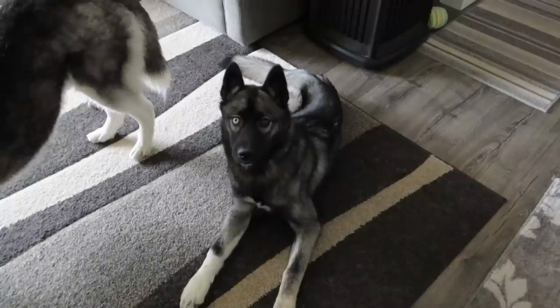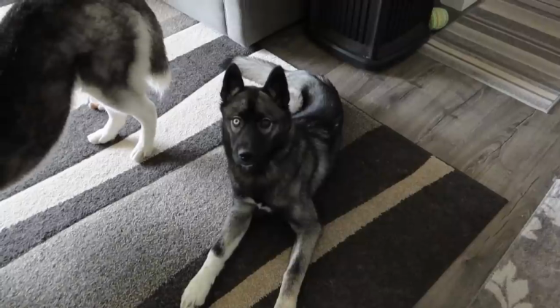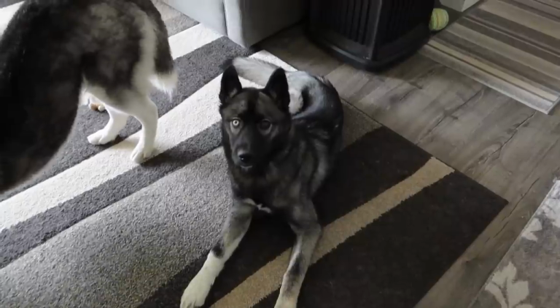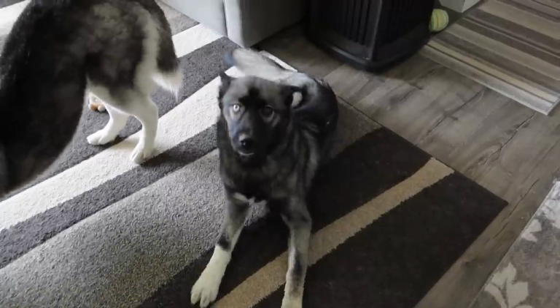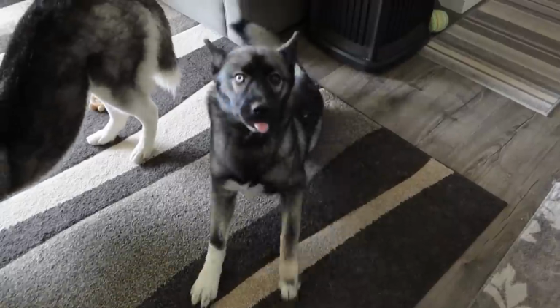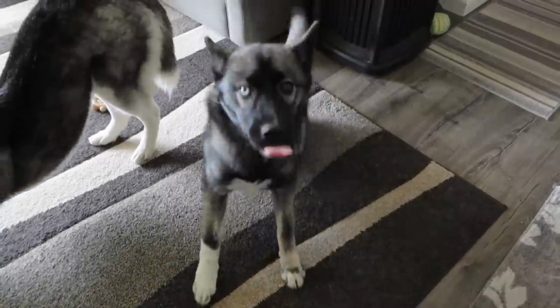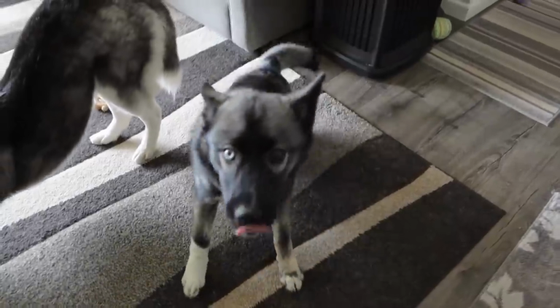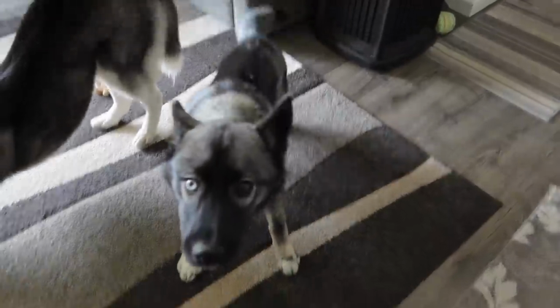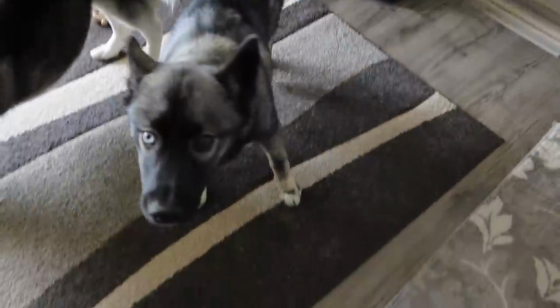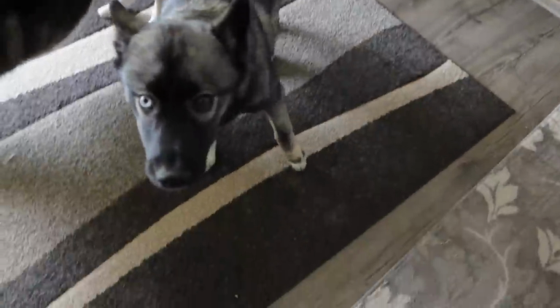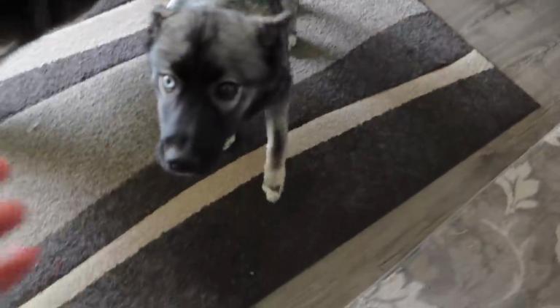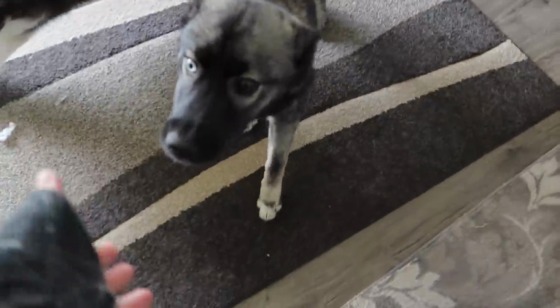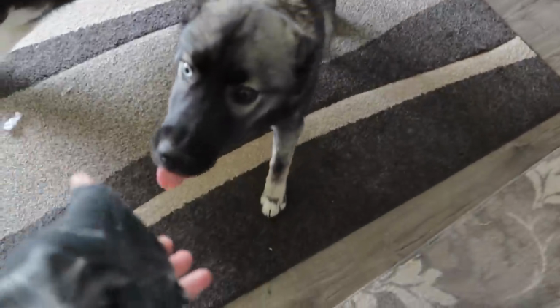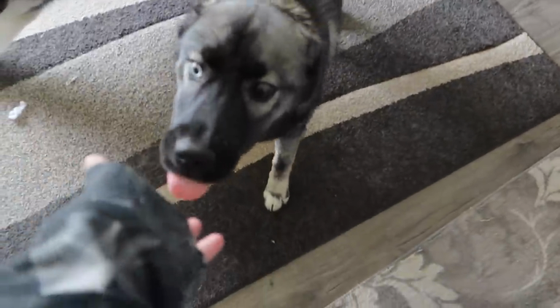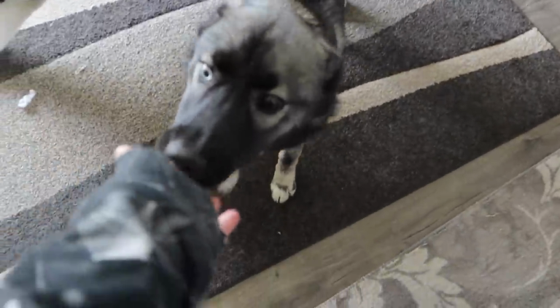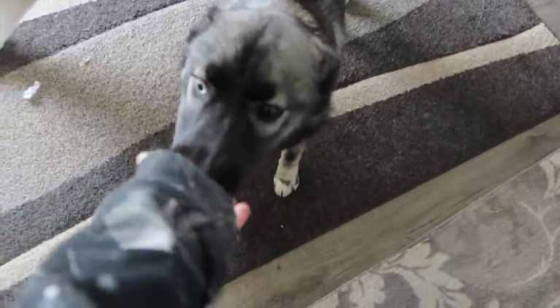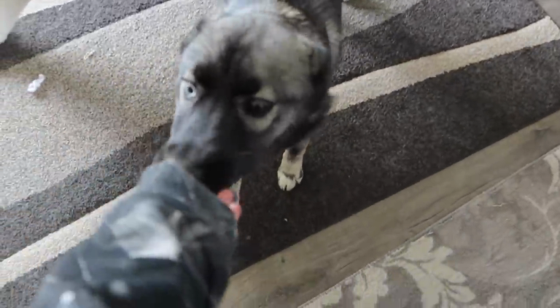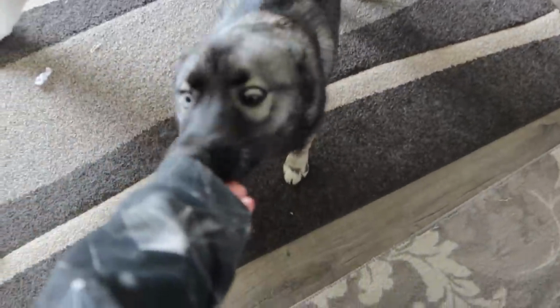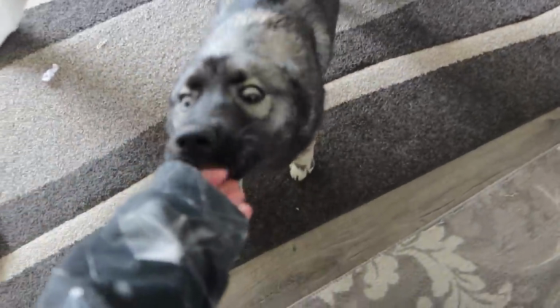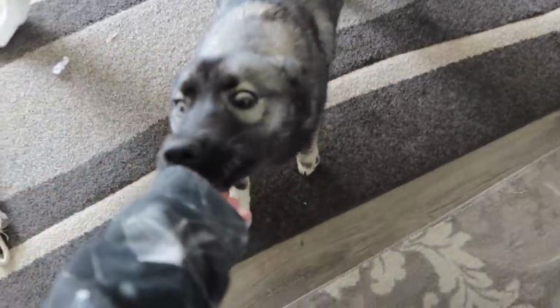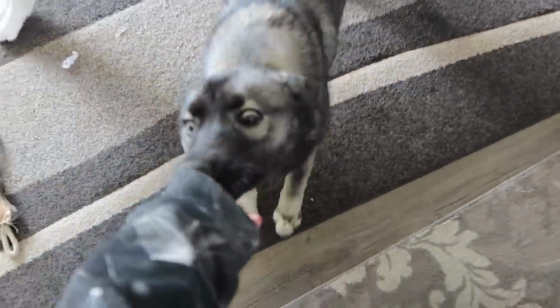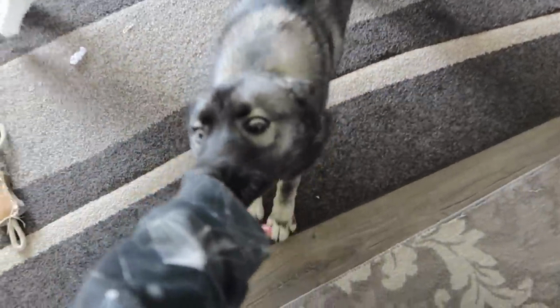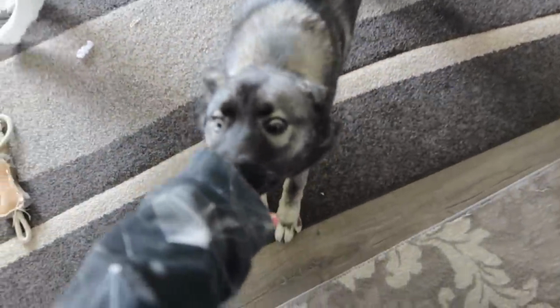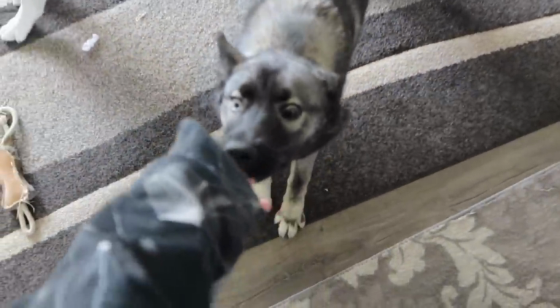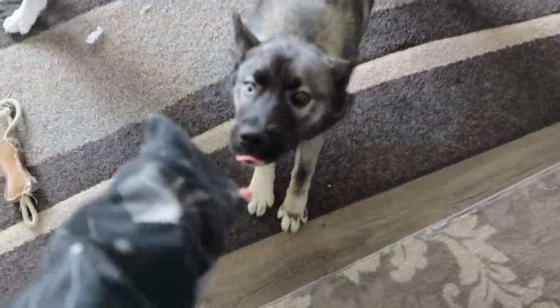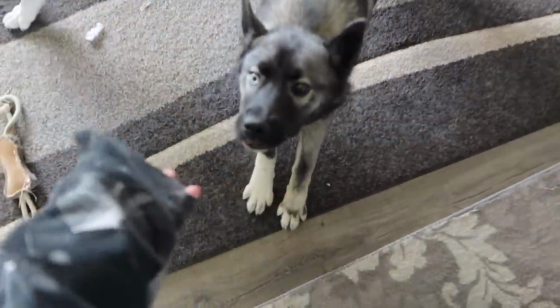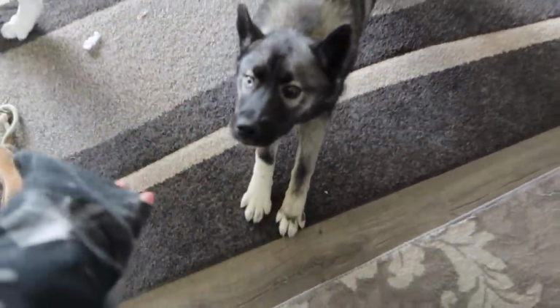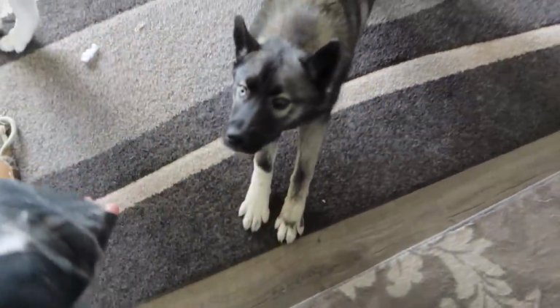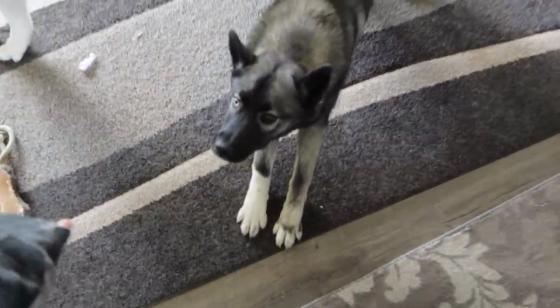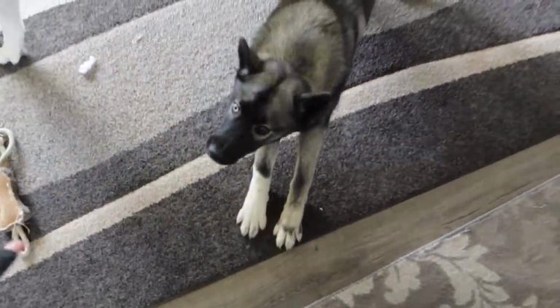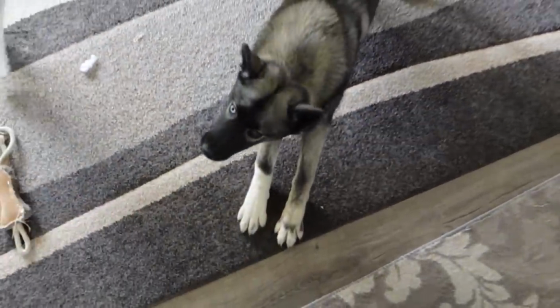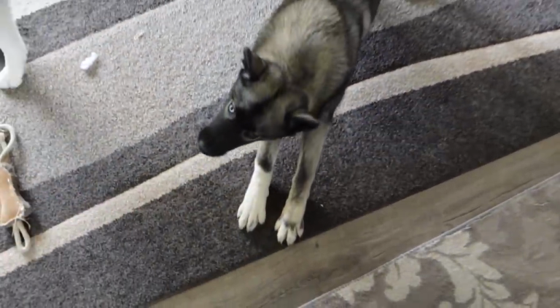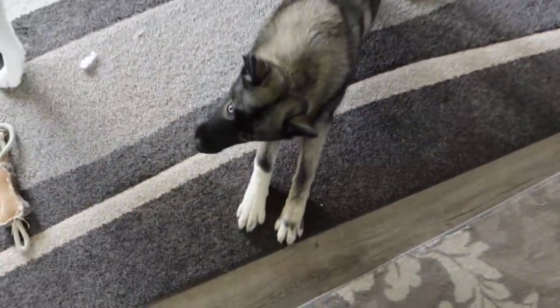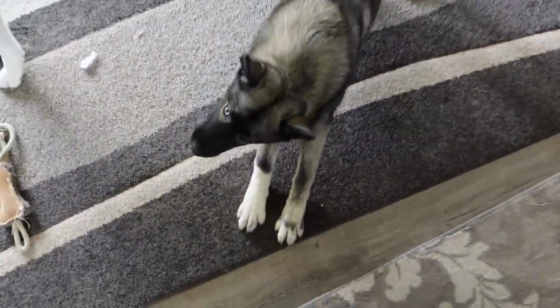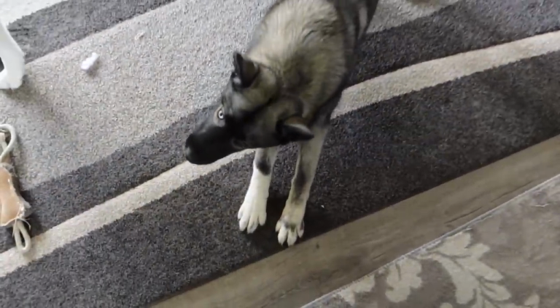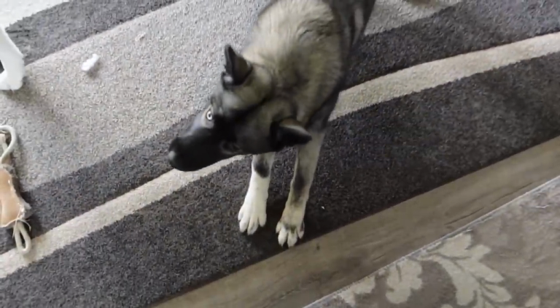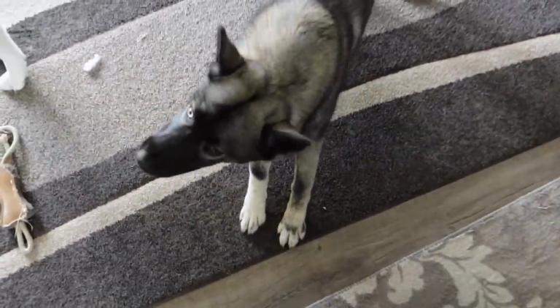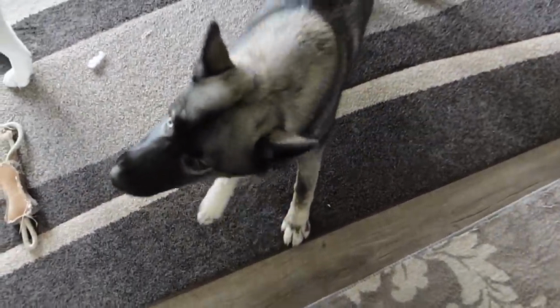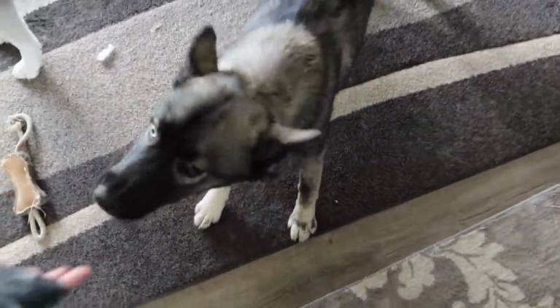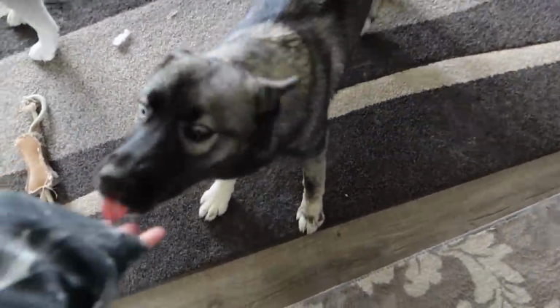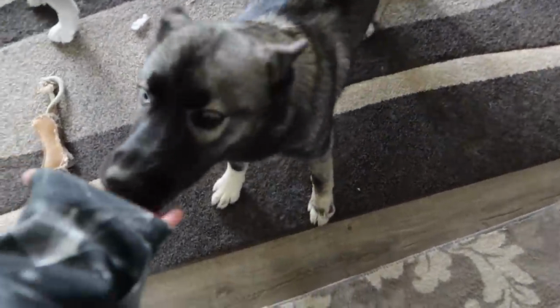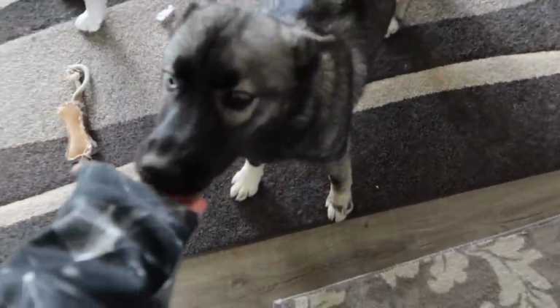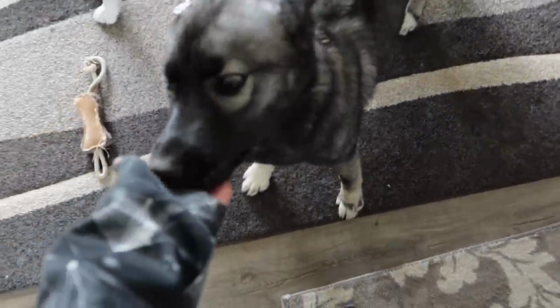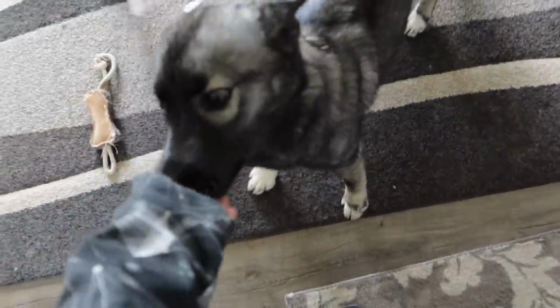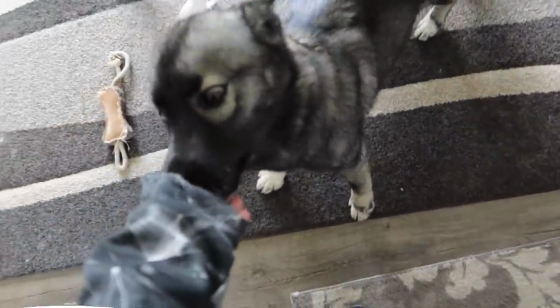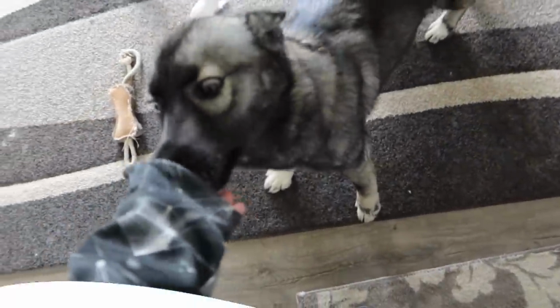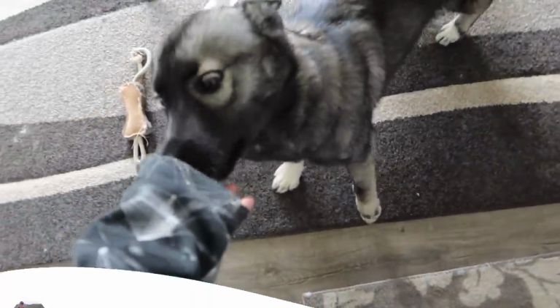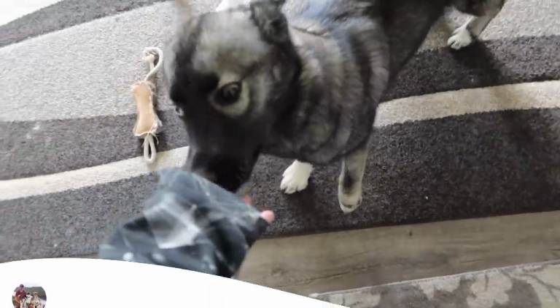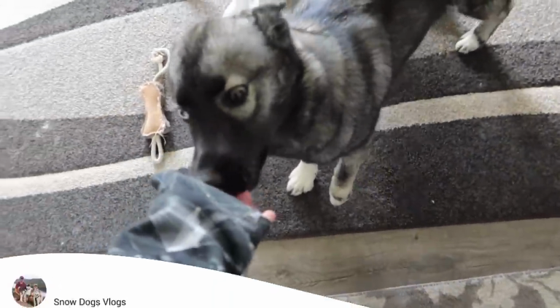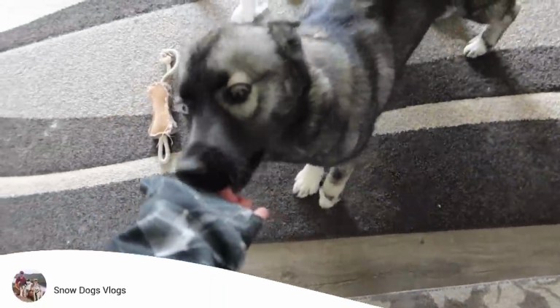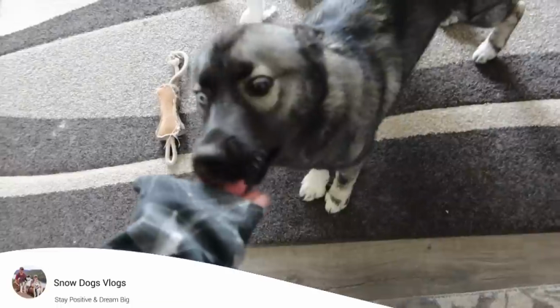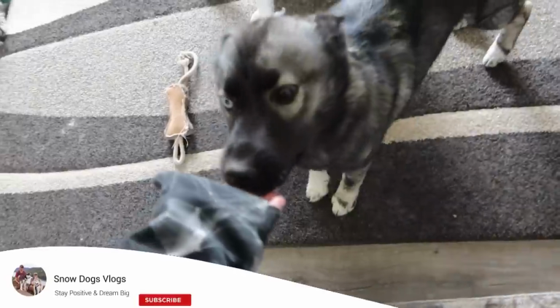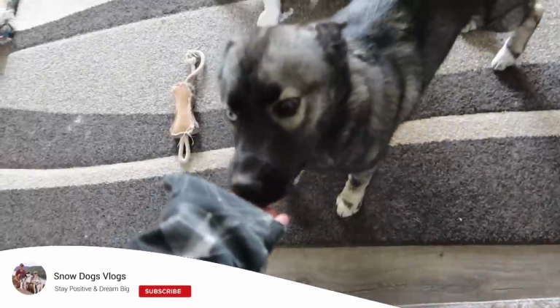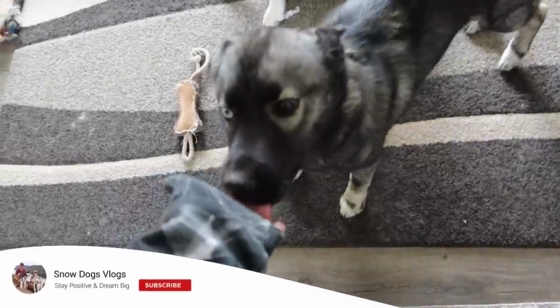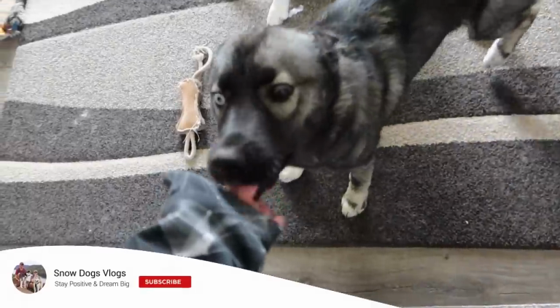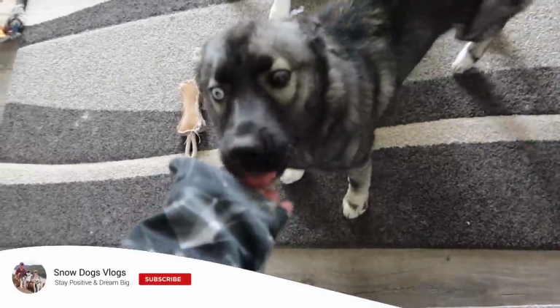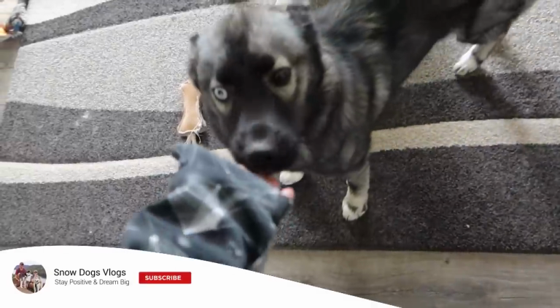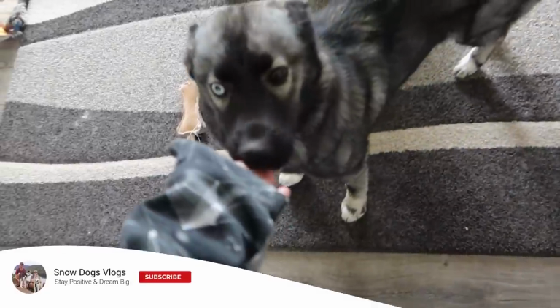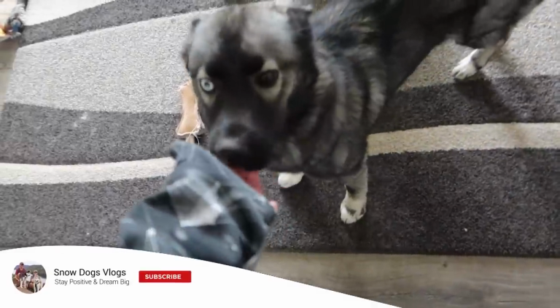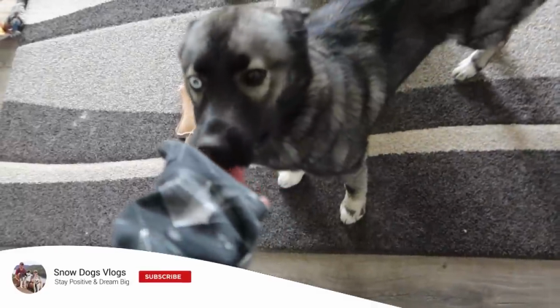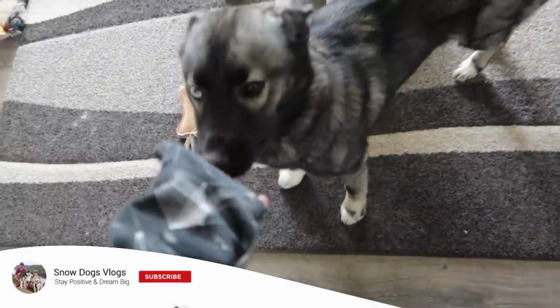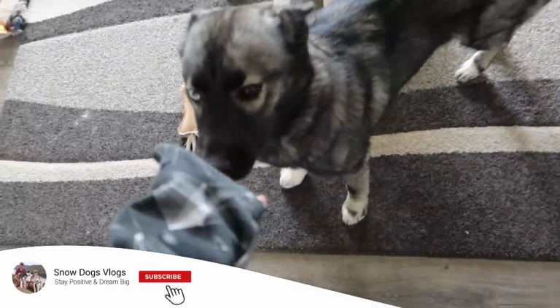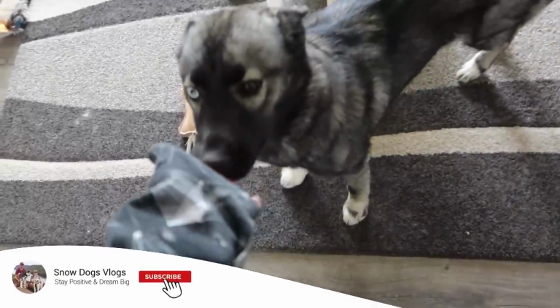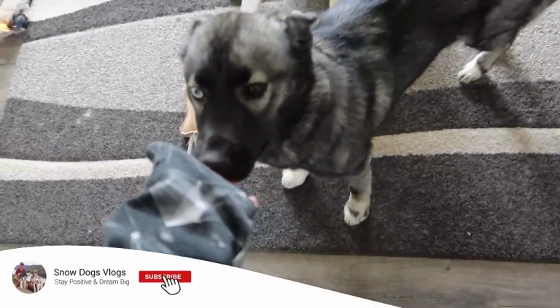Good, wonderful, beautiful morning, parties! What's the deal, pupper?